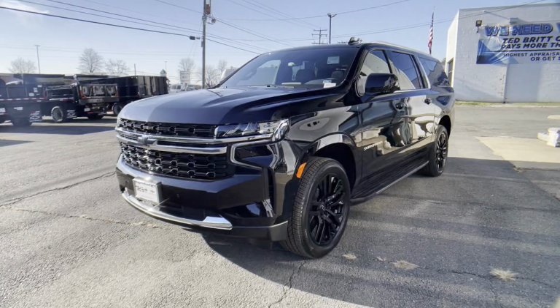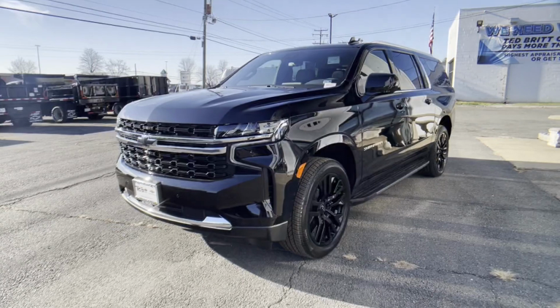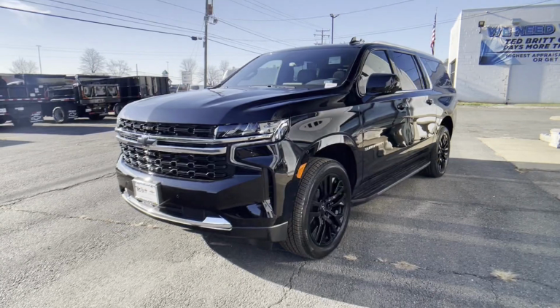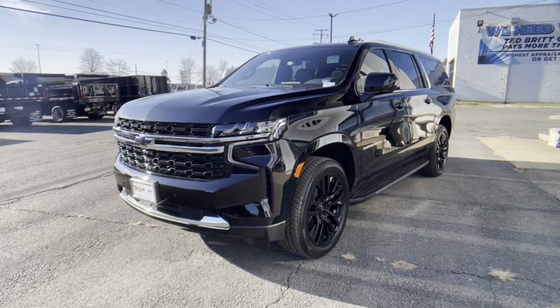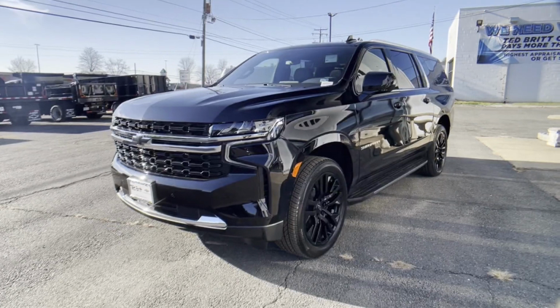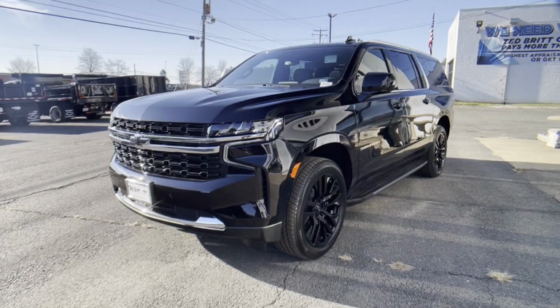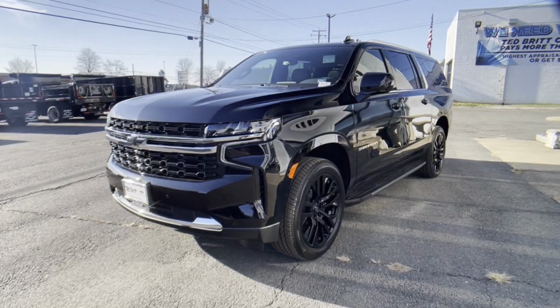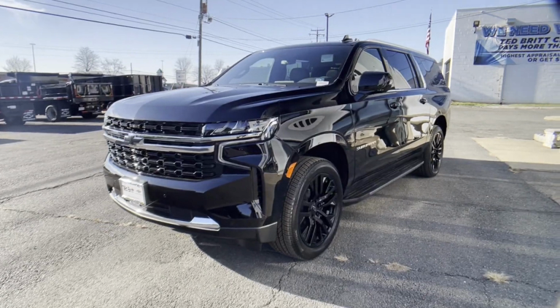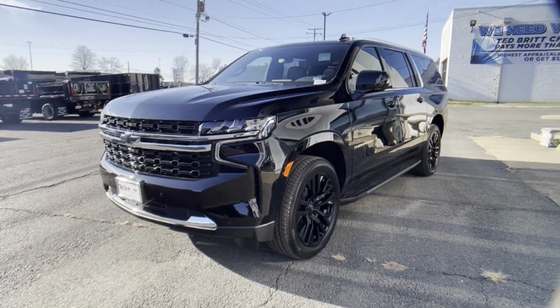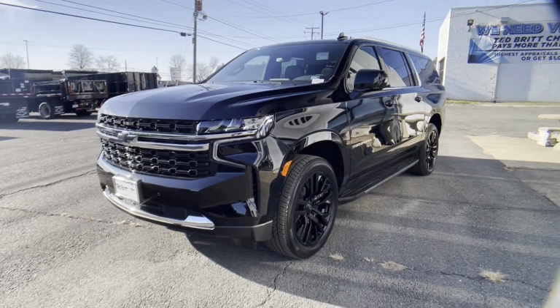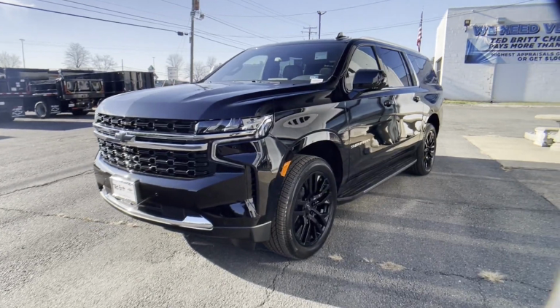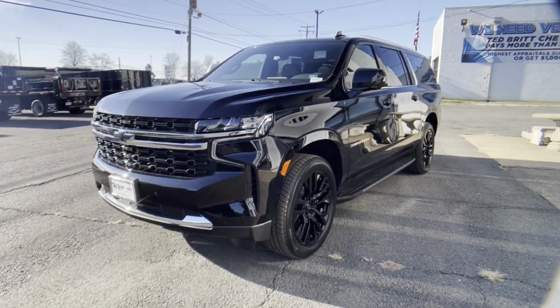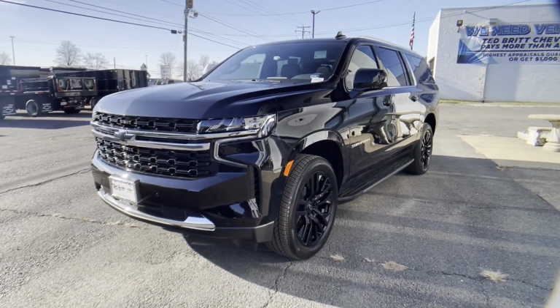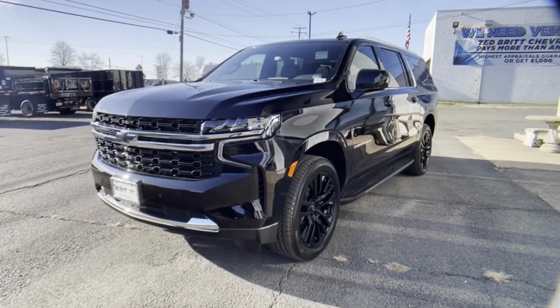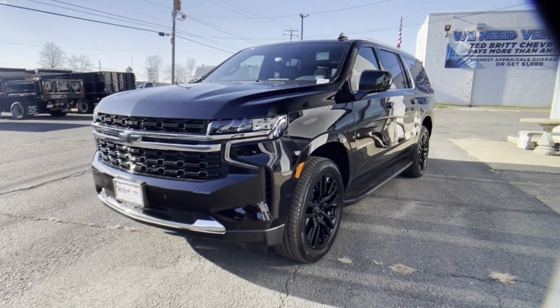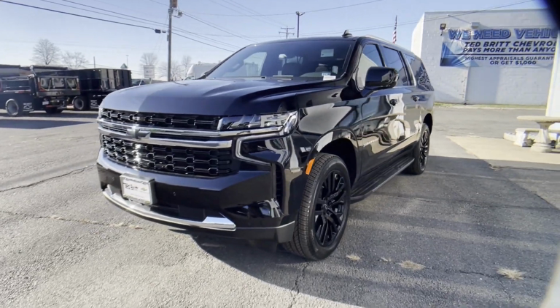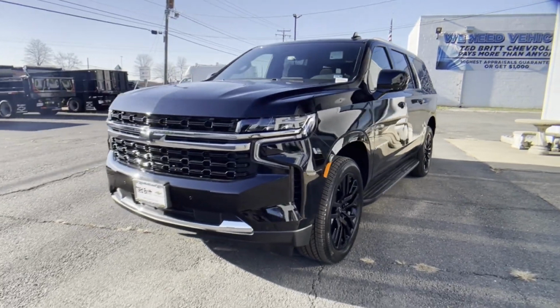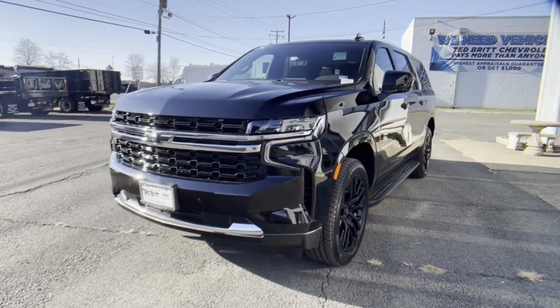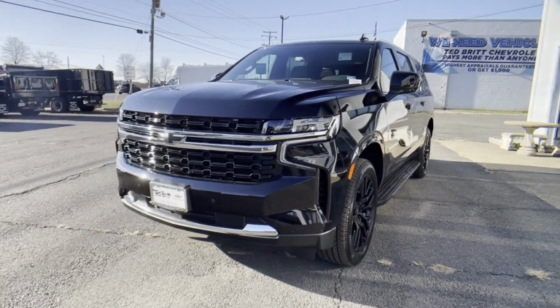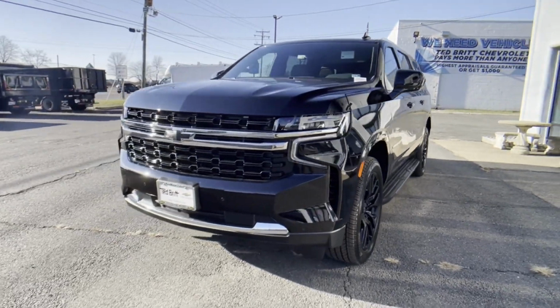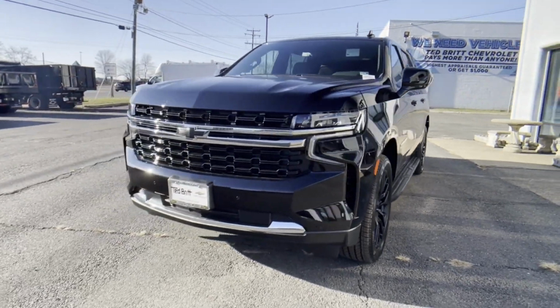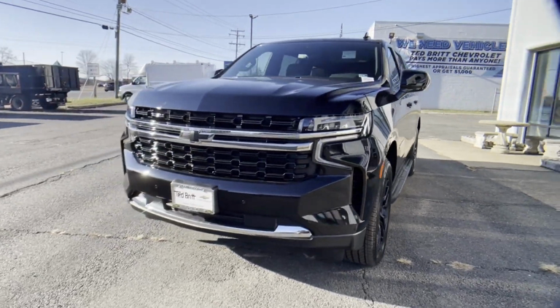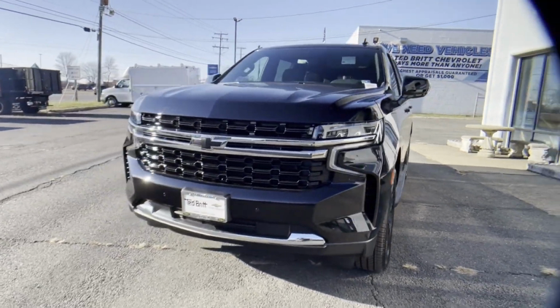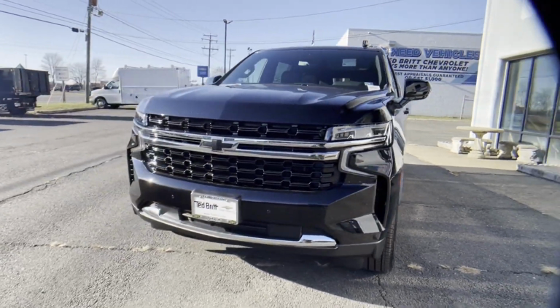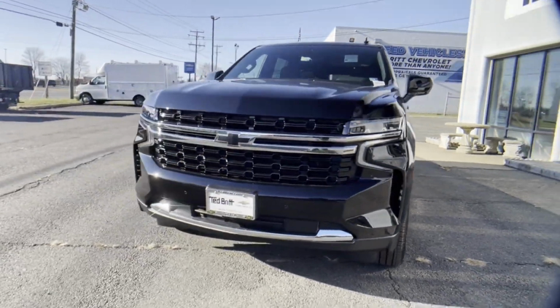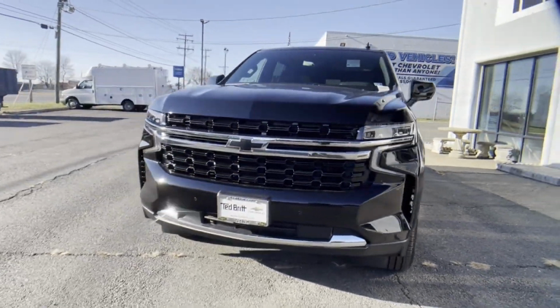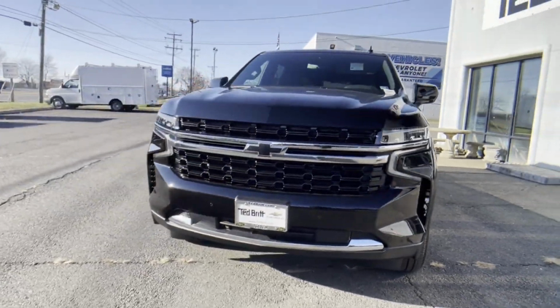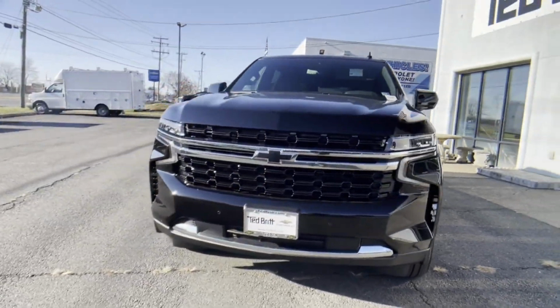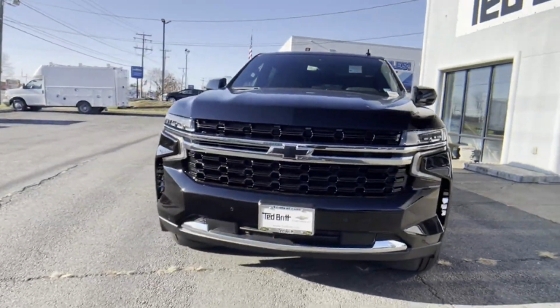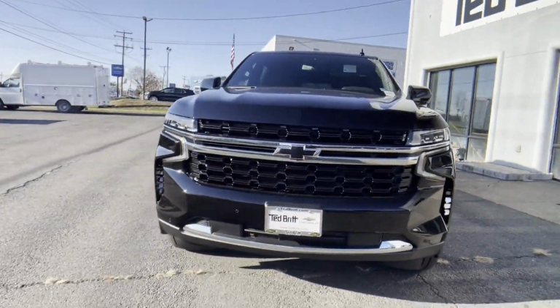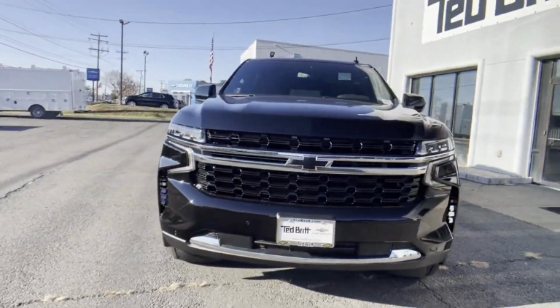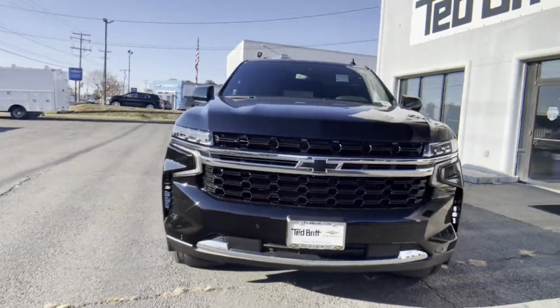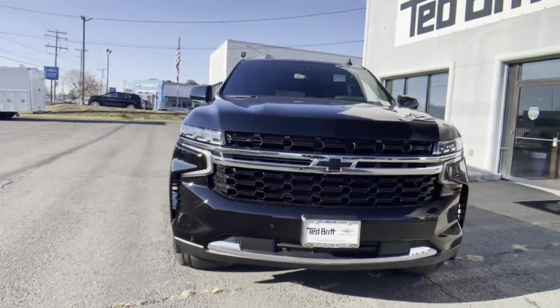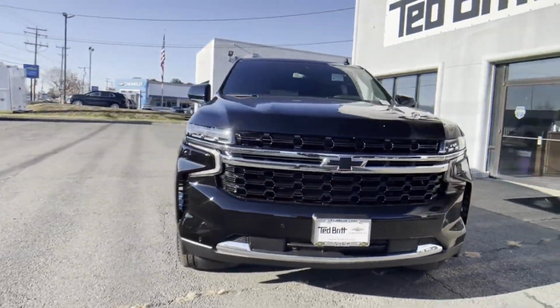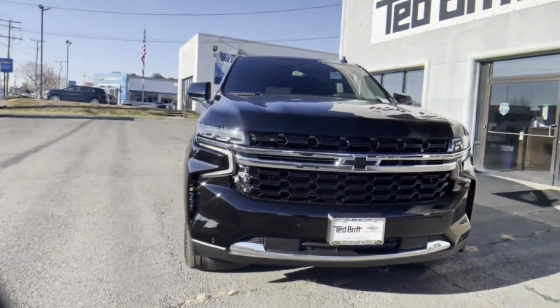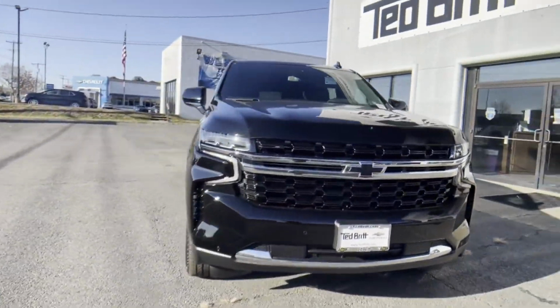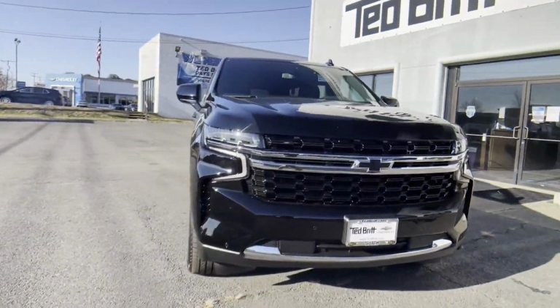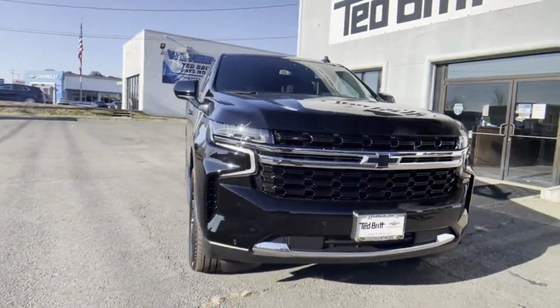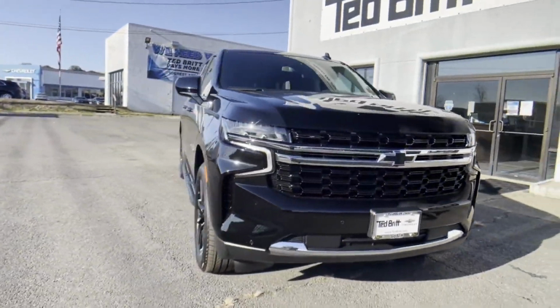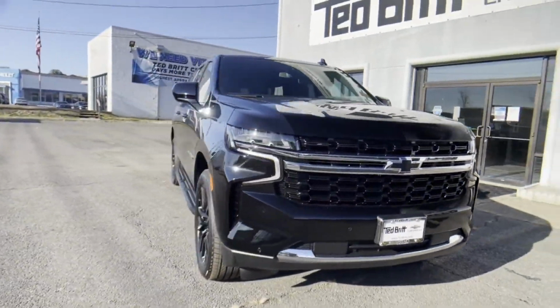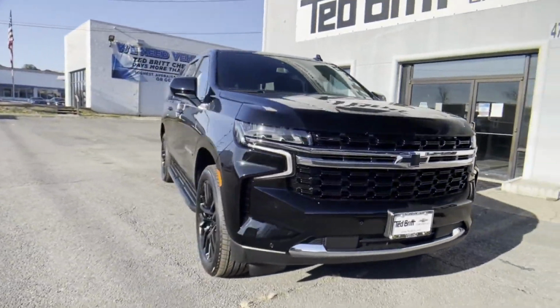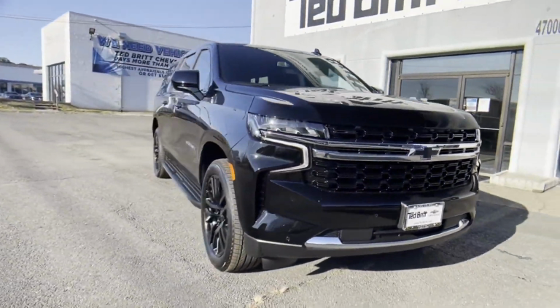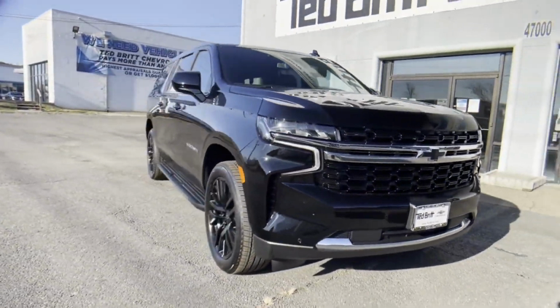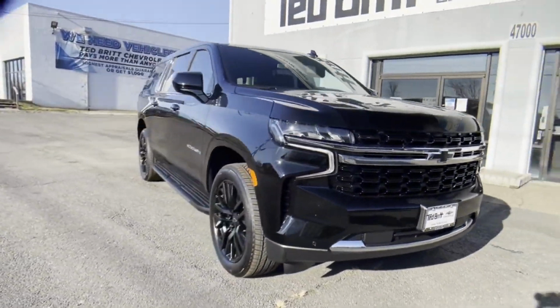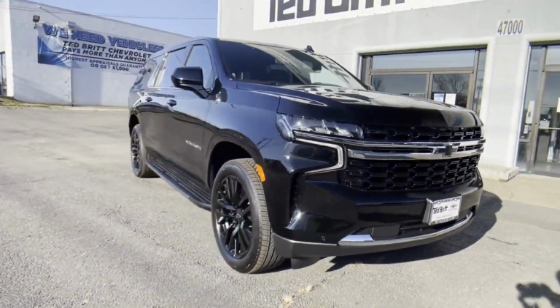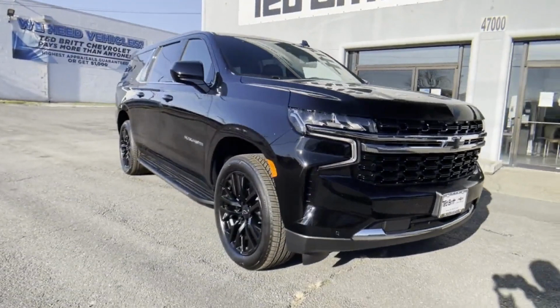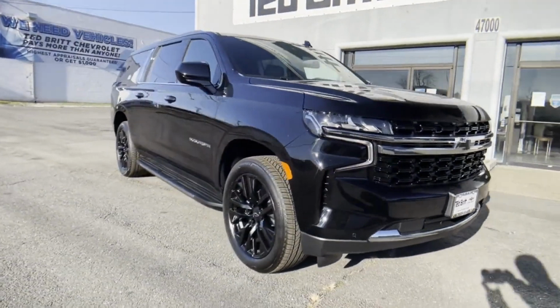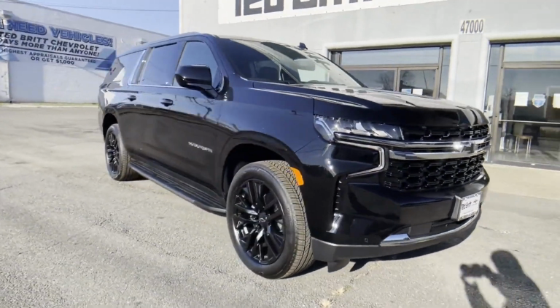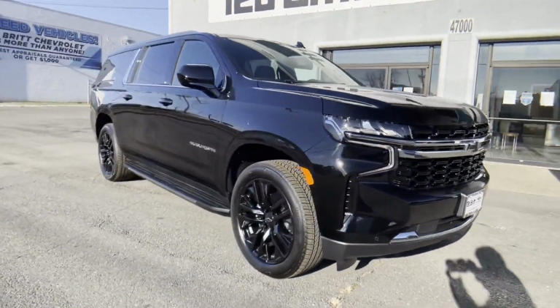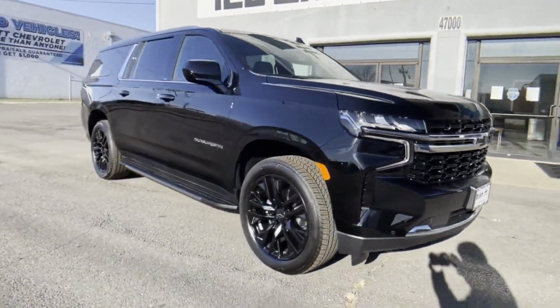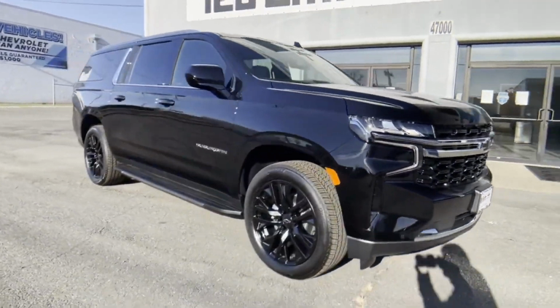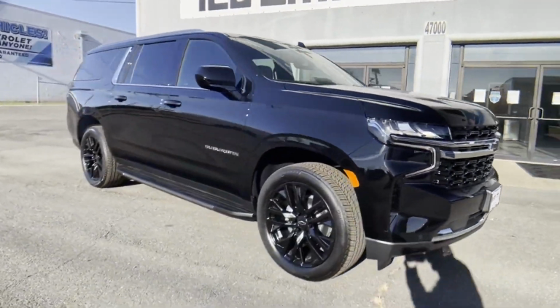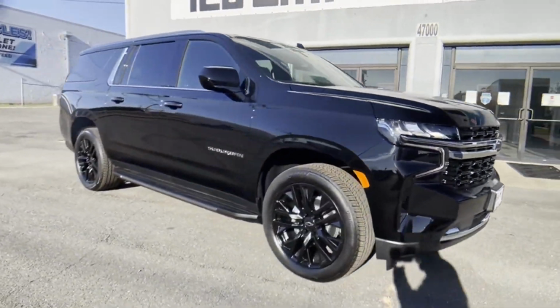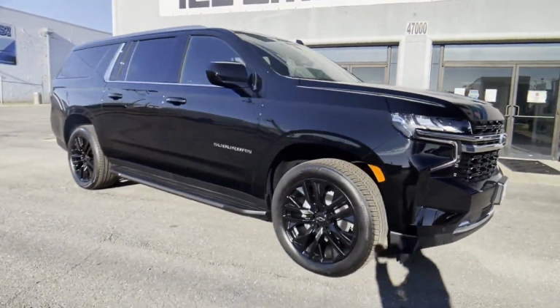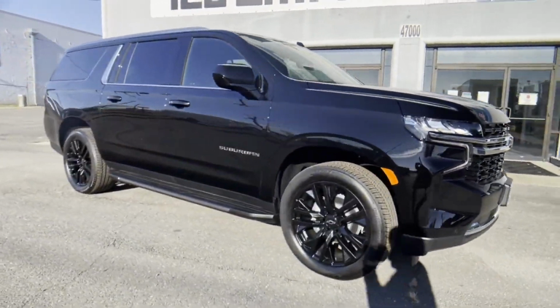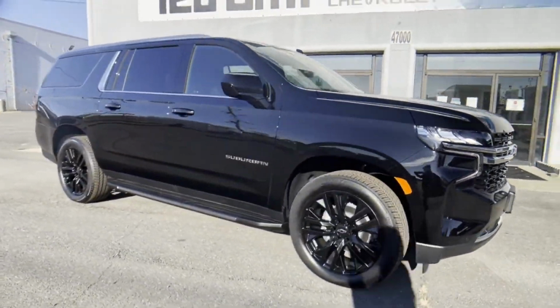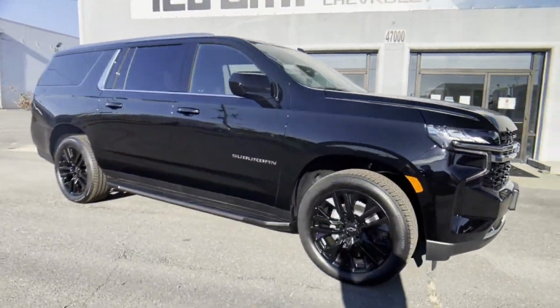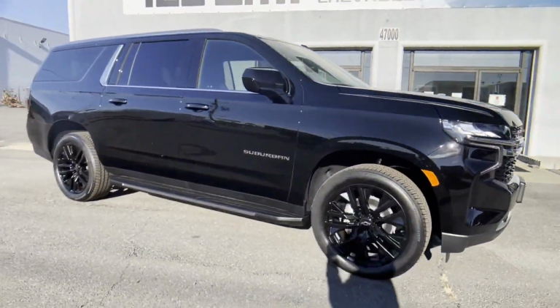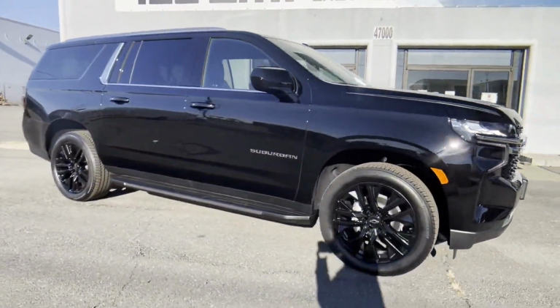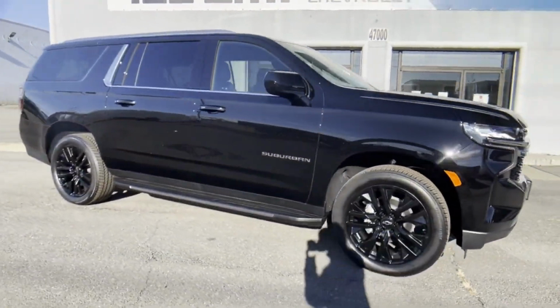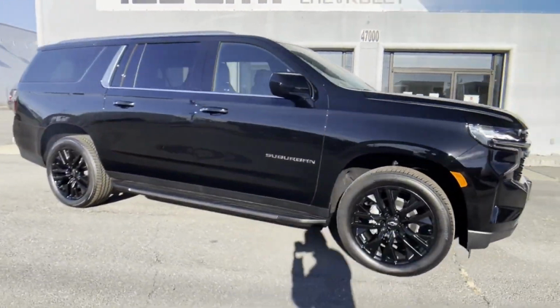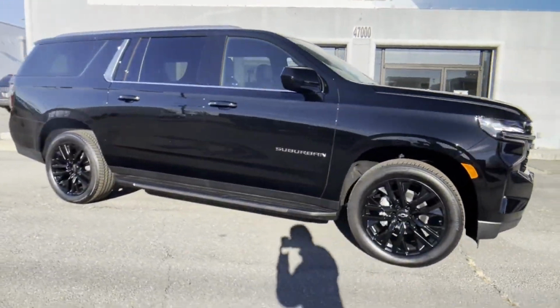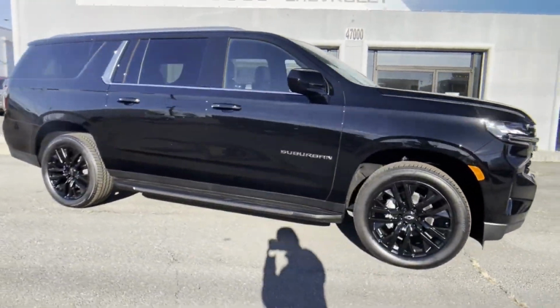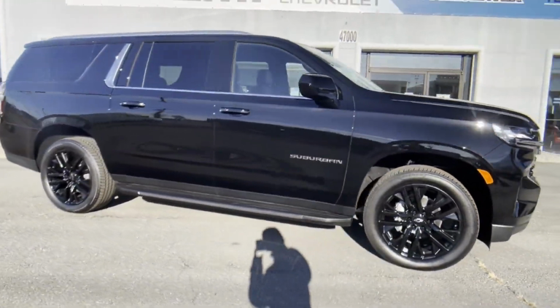2023 Chevrolet Suburban. This SUV offers space as well as power and performance.